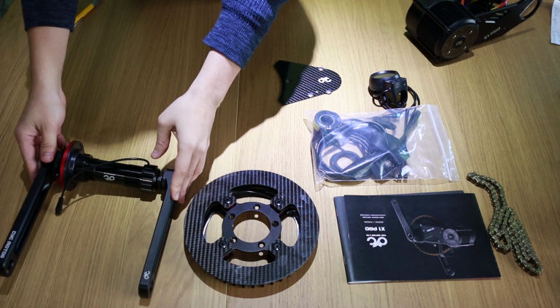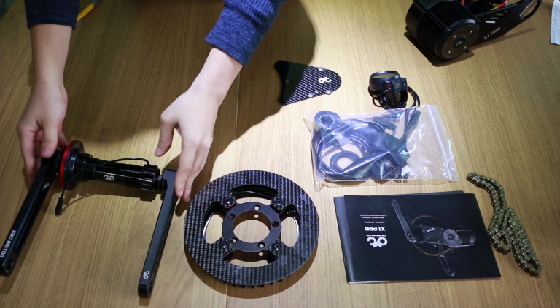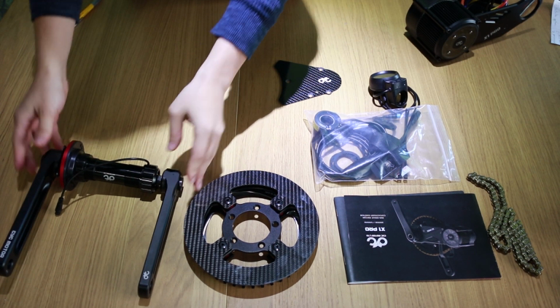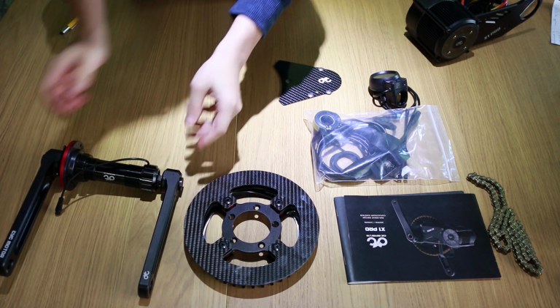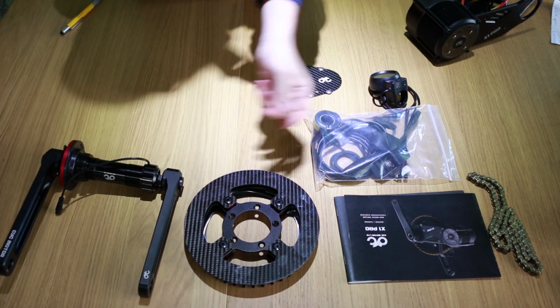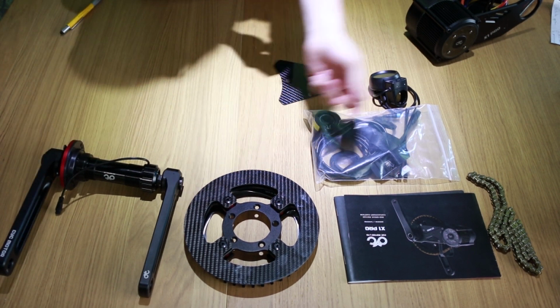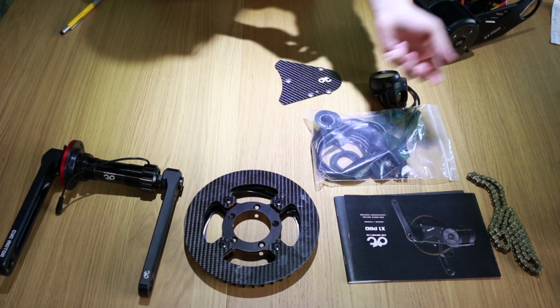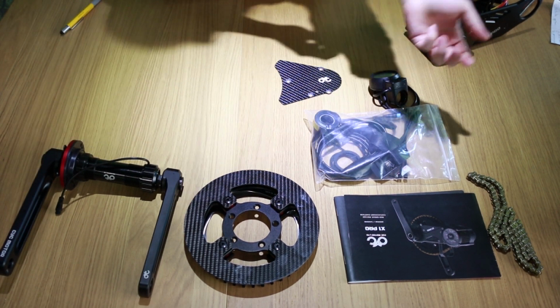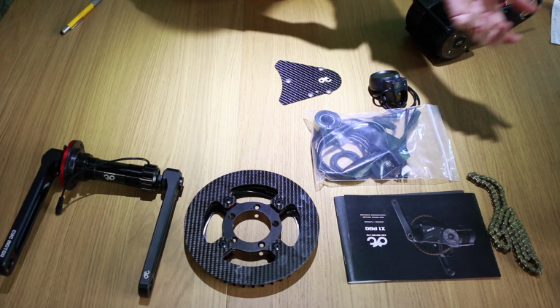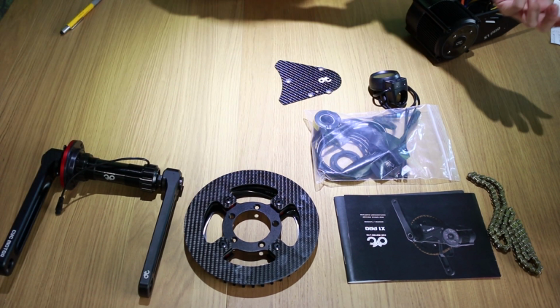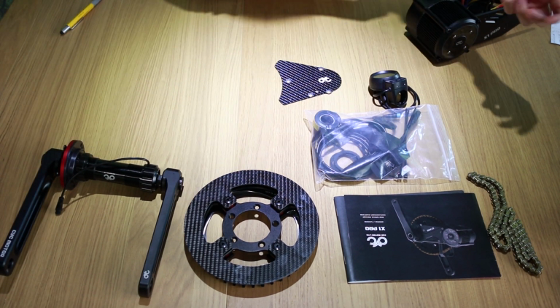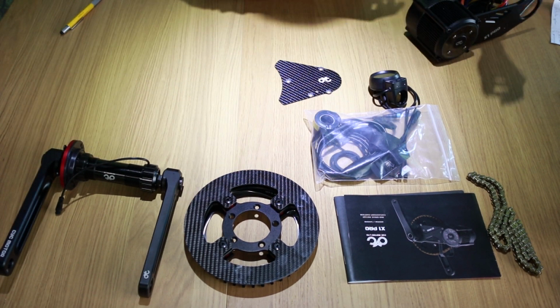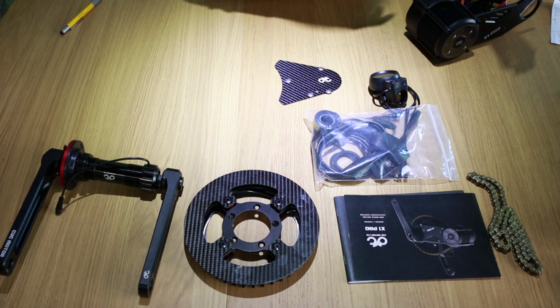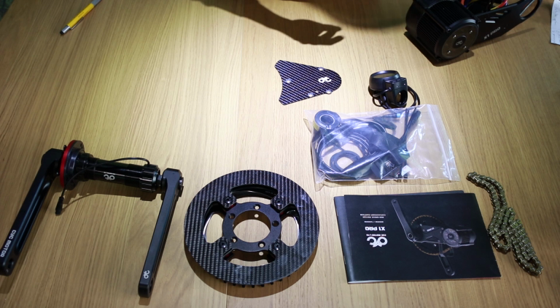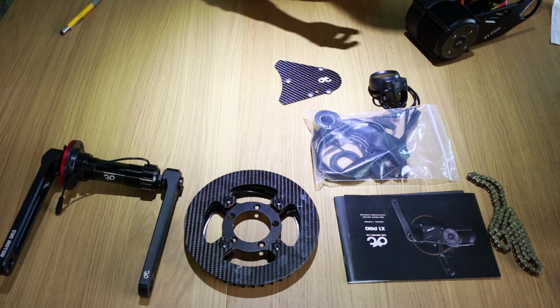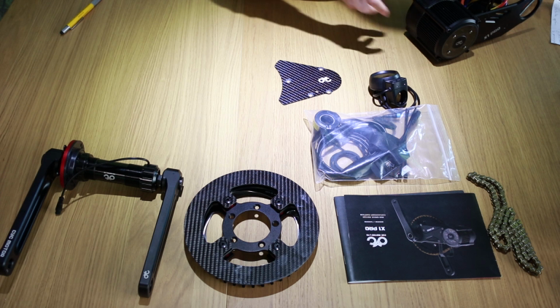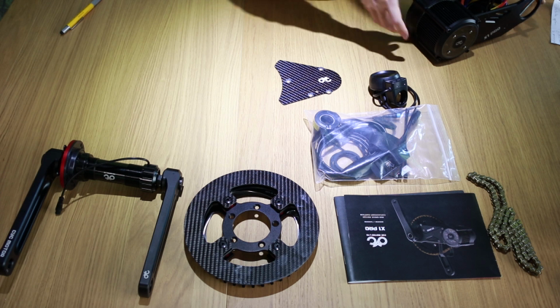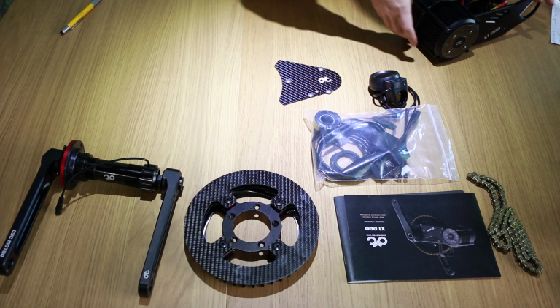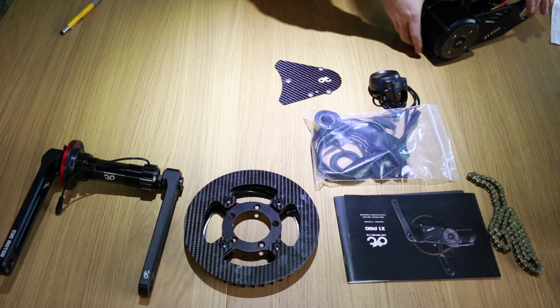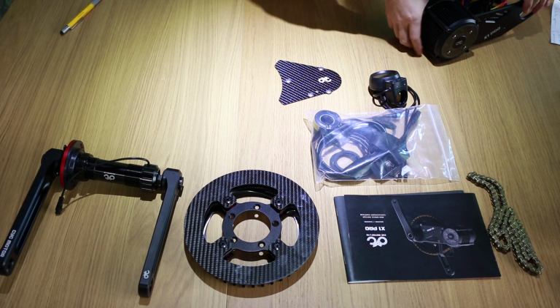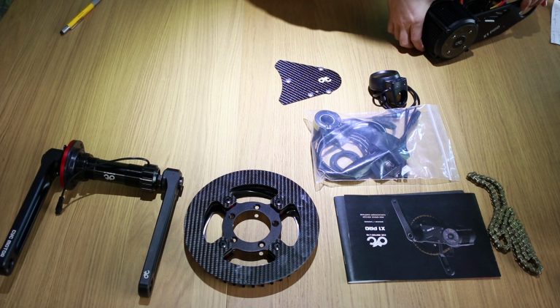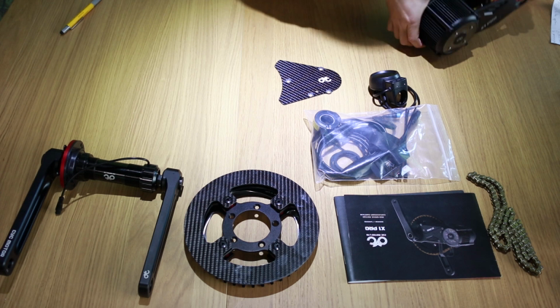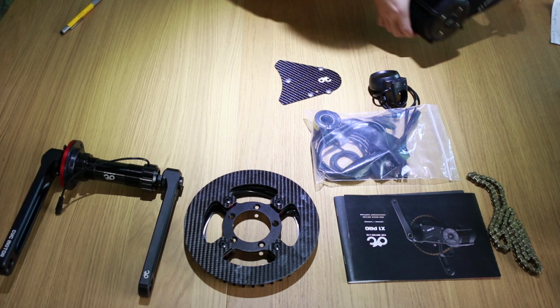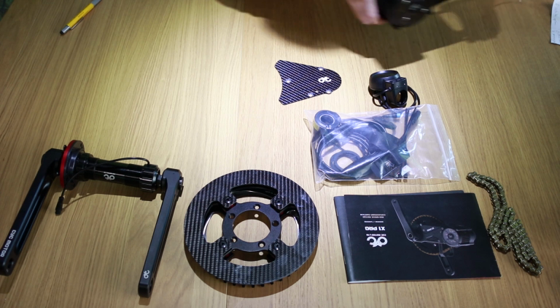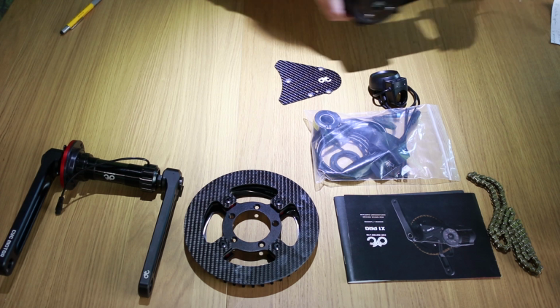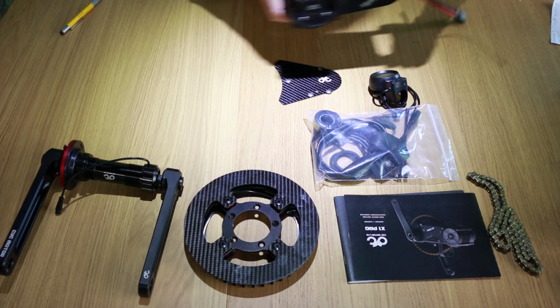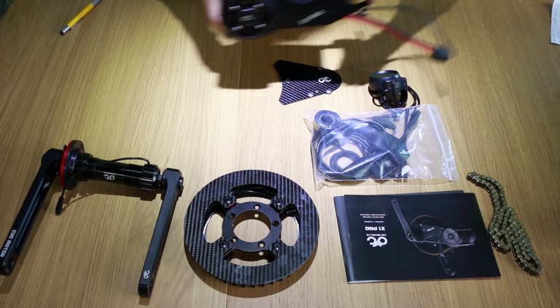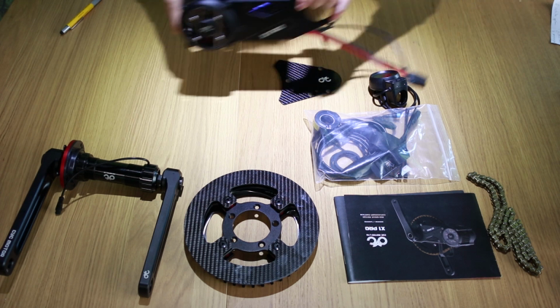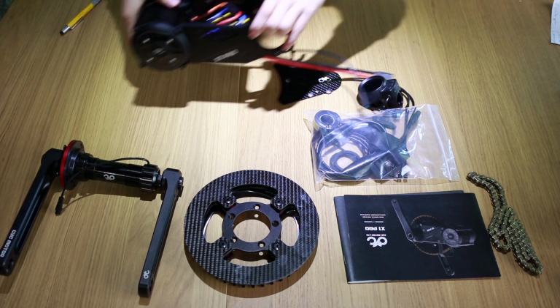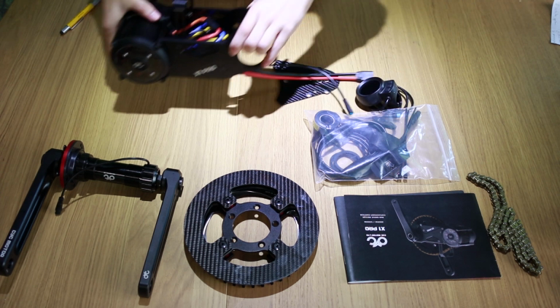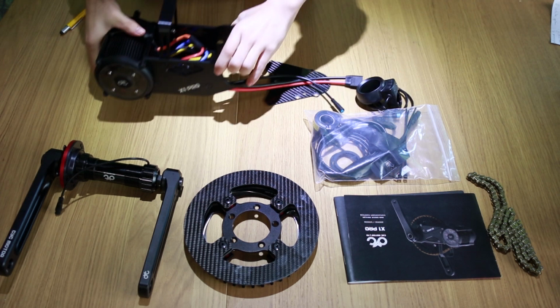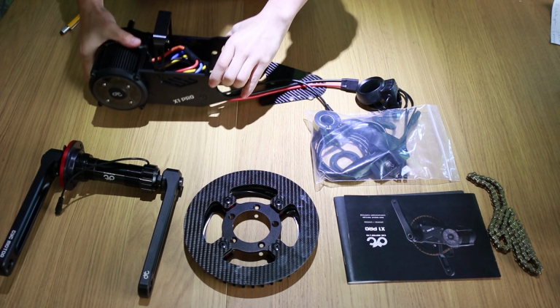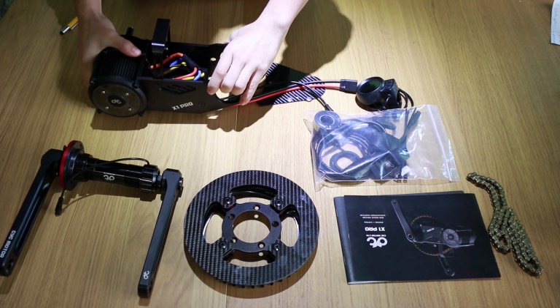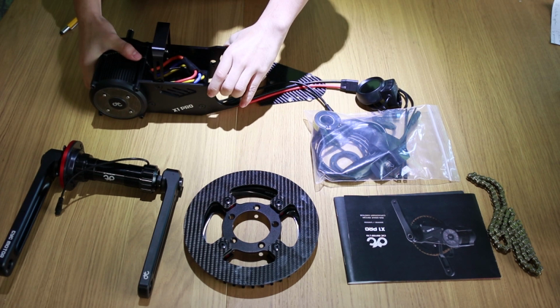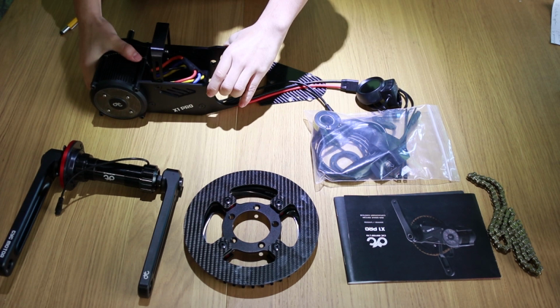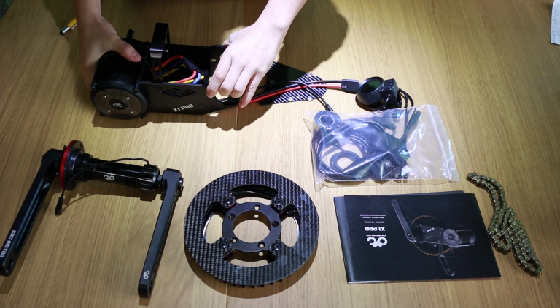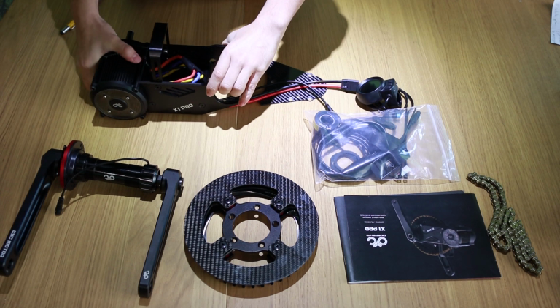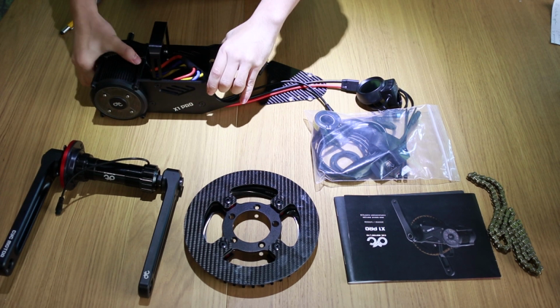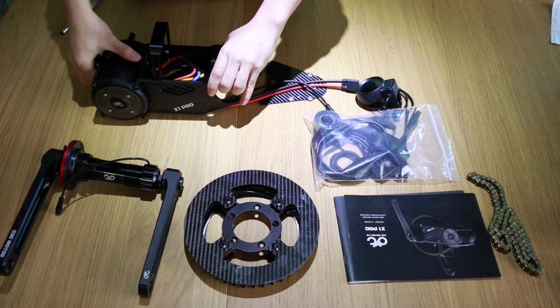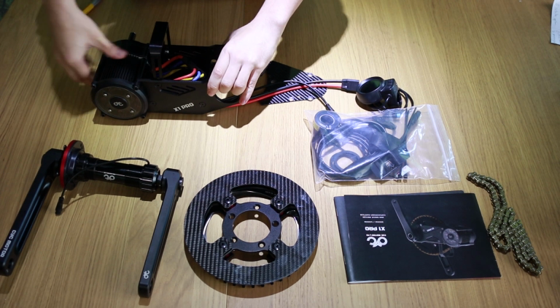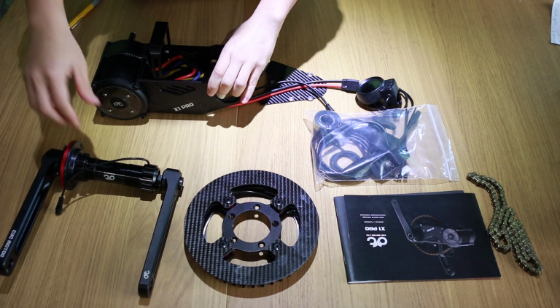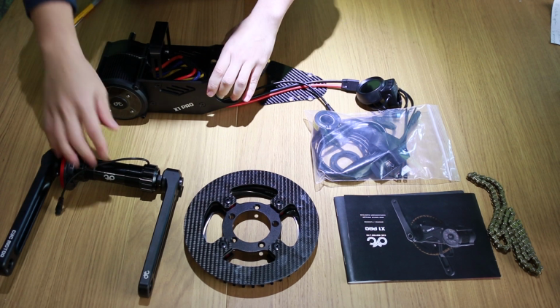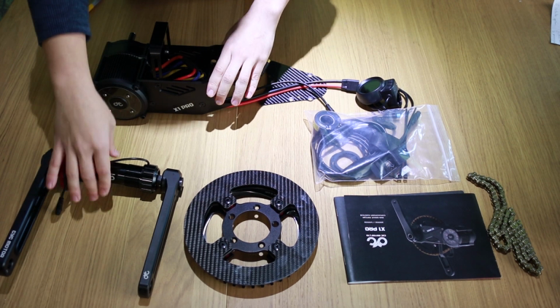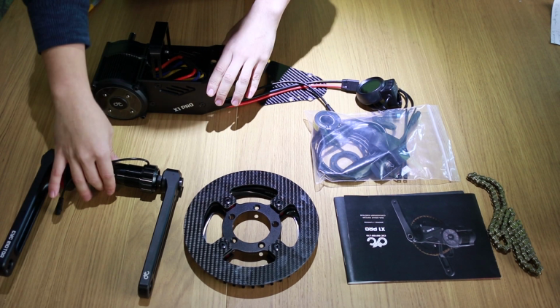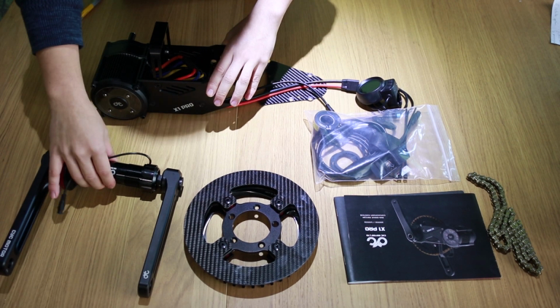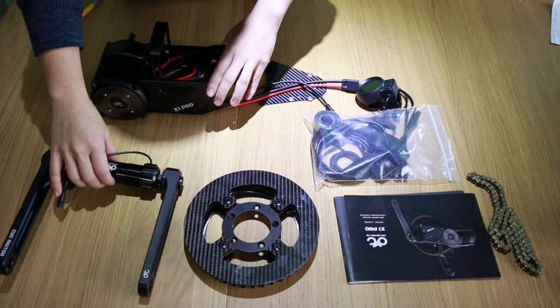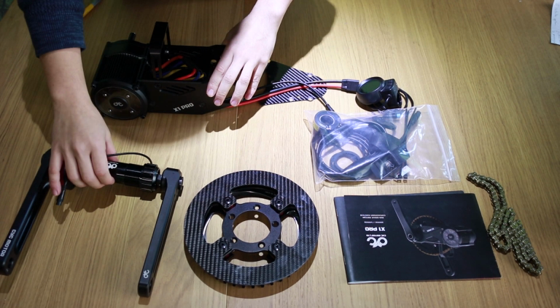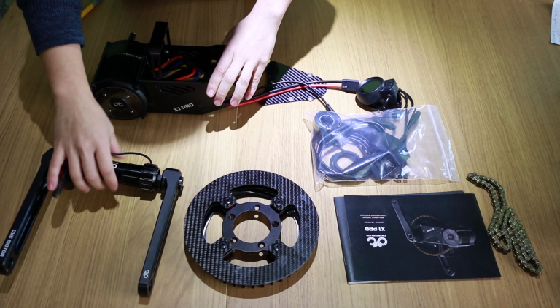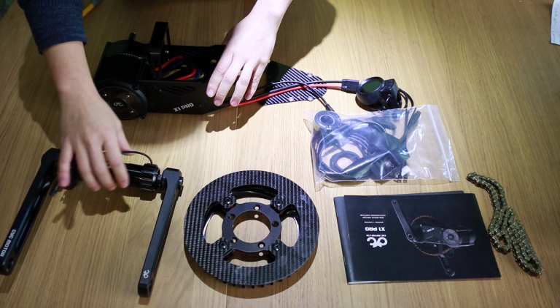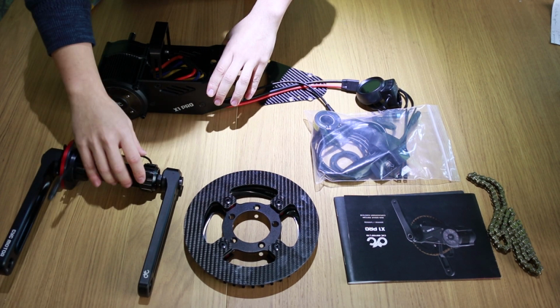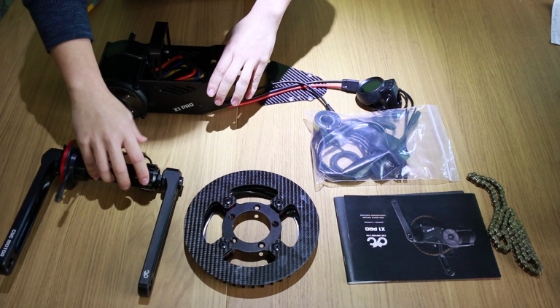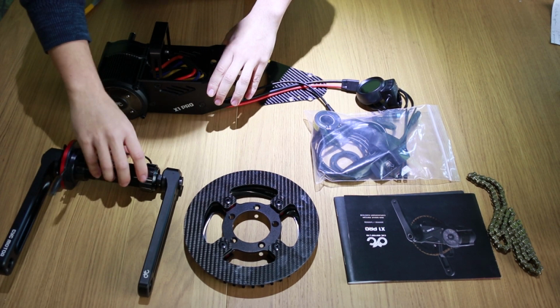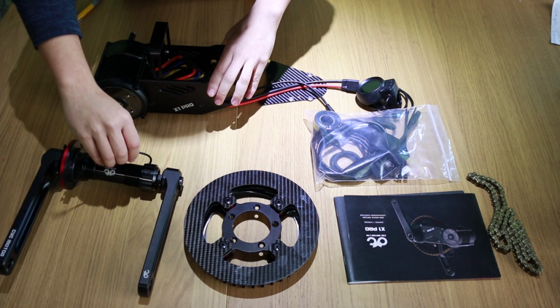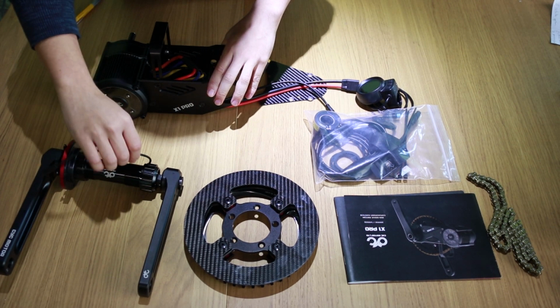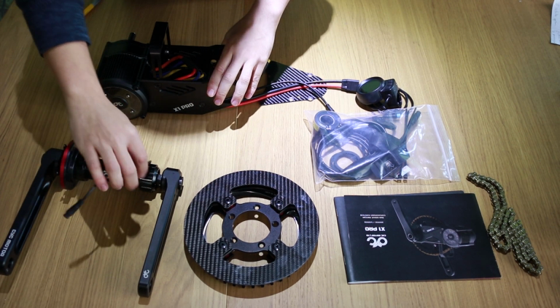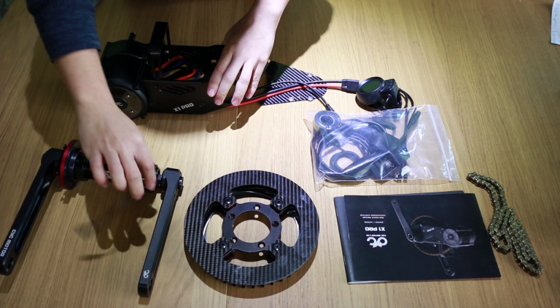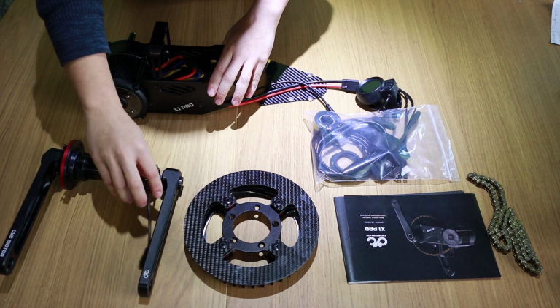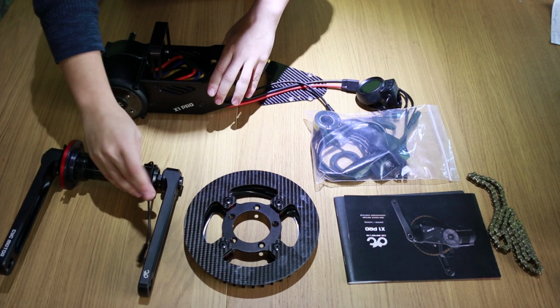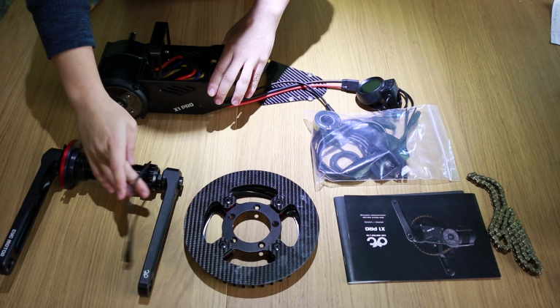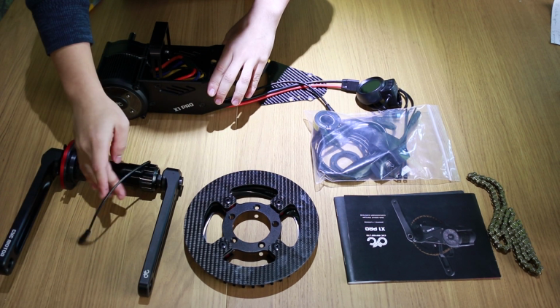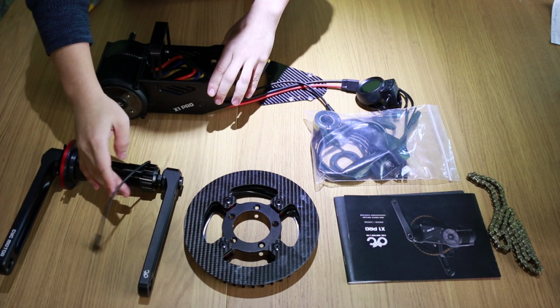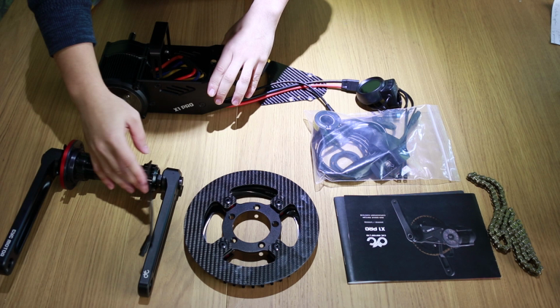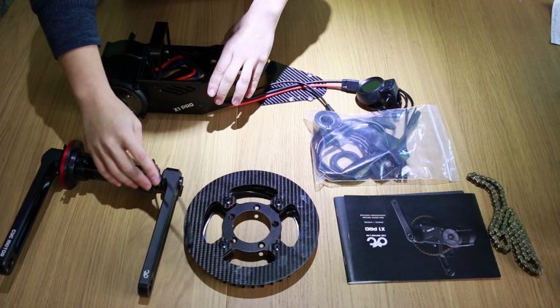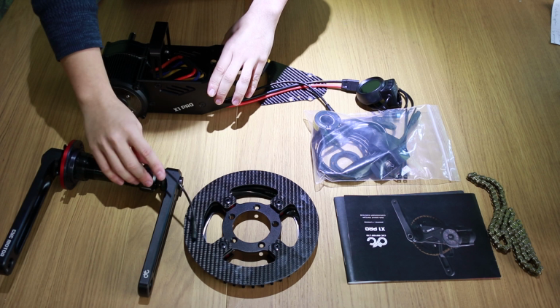Some of our customers asked if the torque sensor requires a drilled hole in the bike frame. The answer is no.